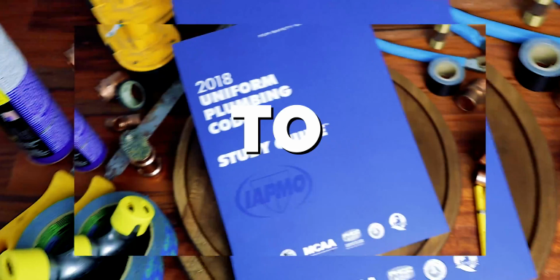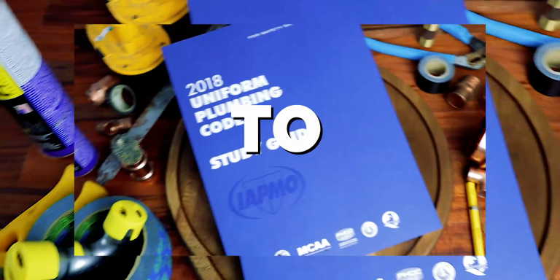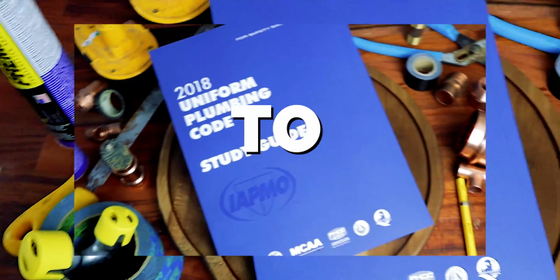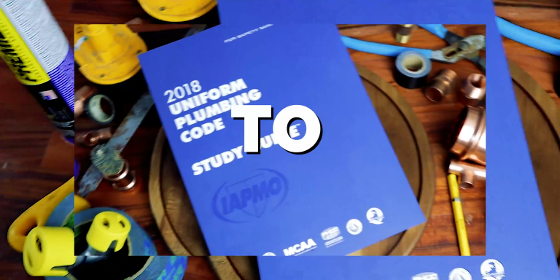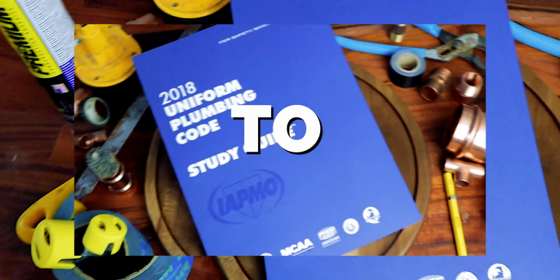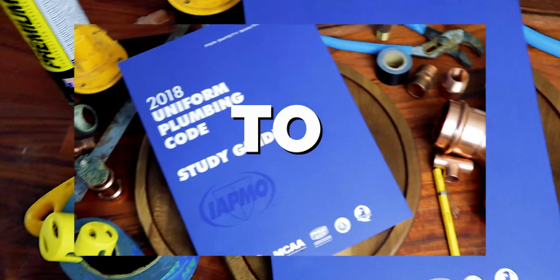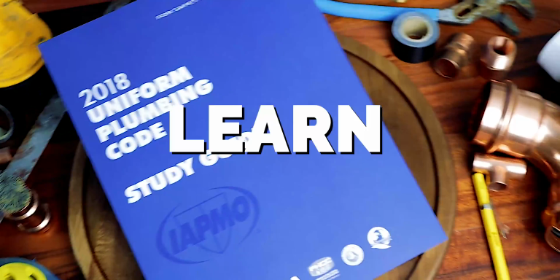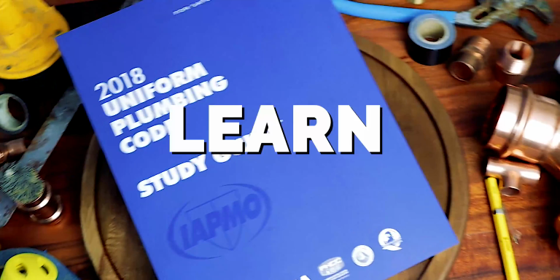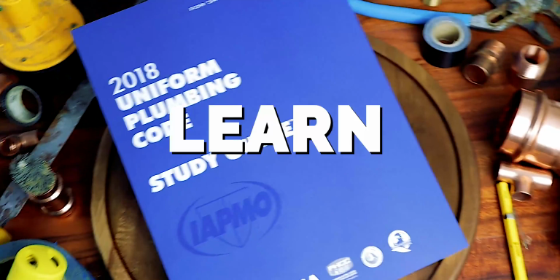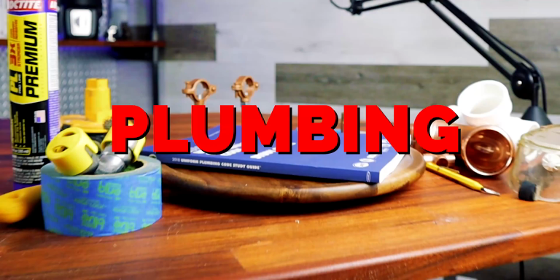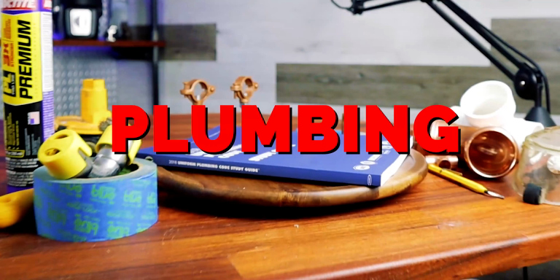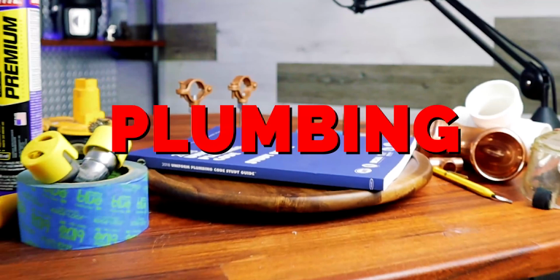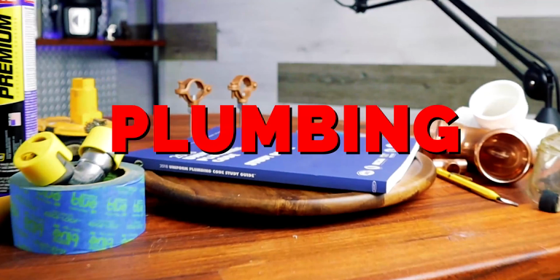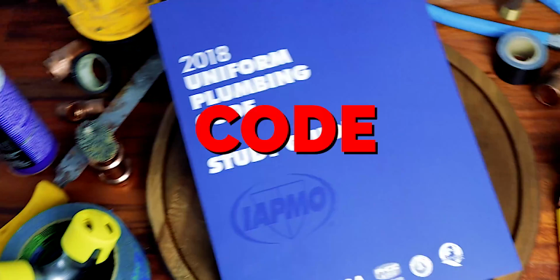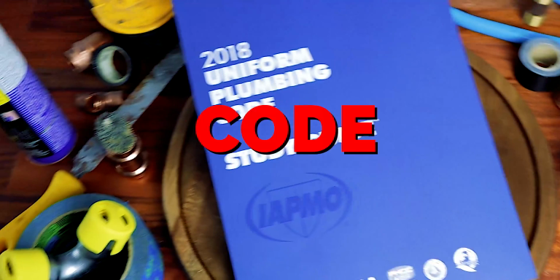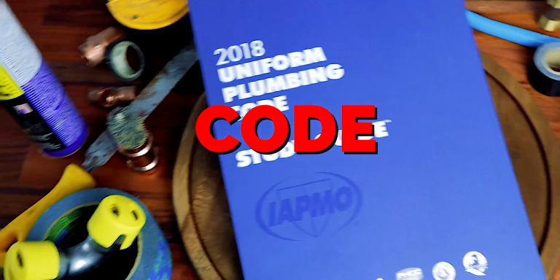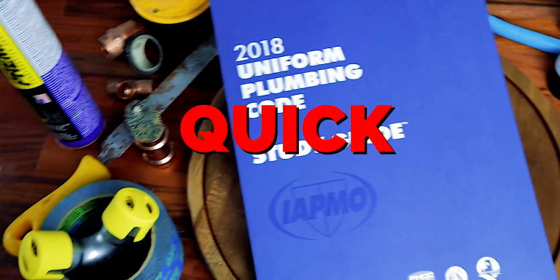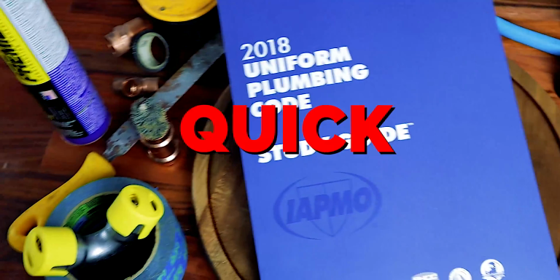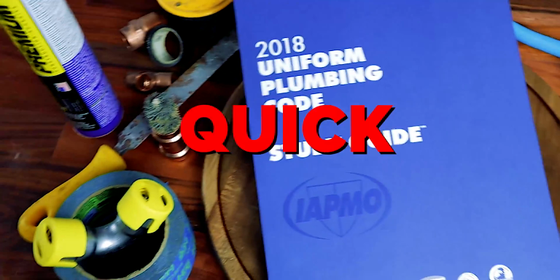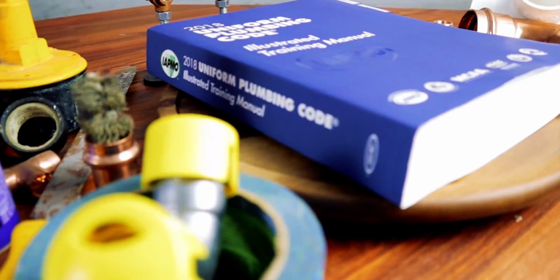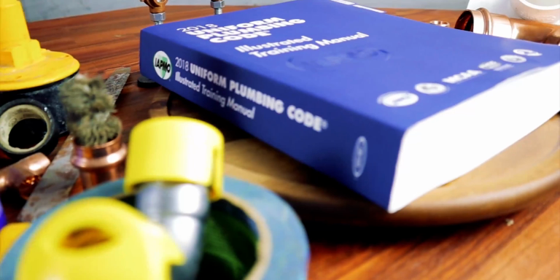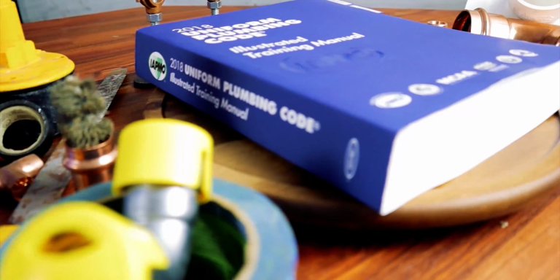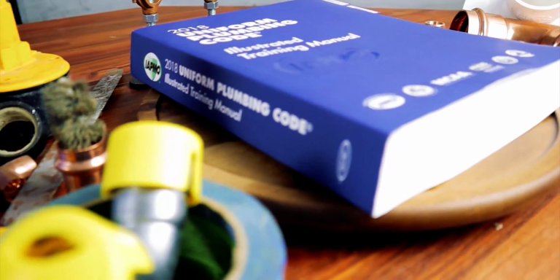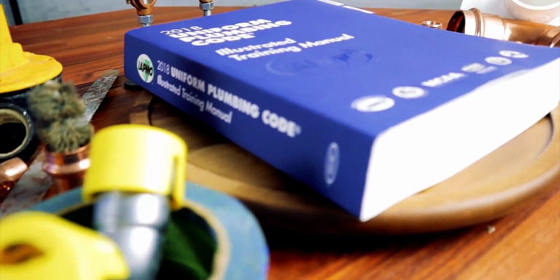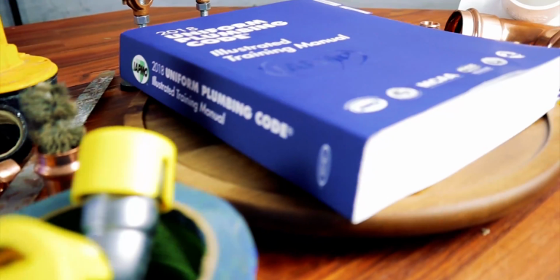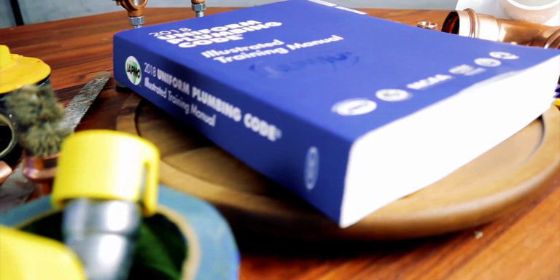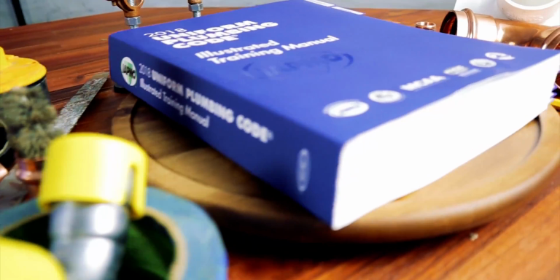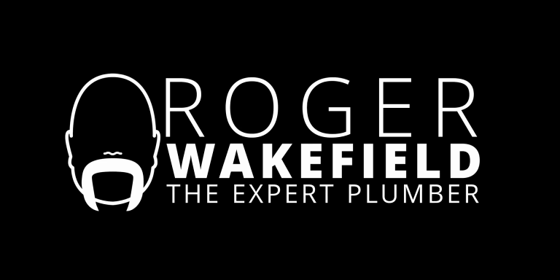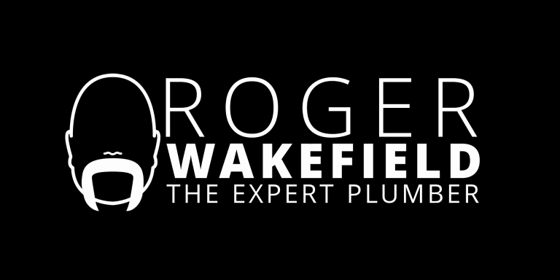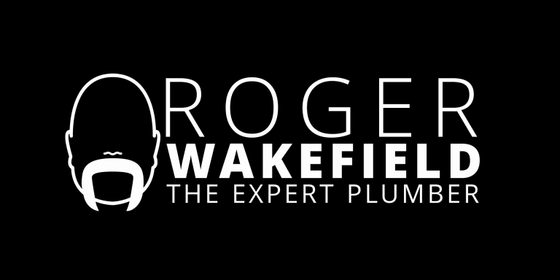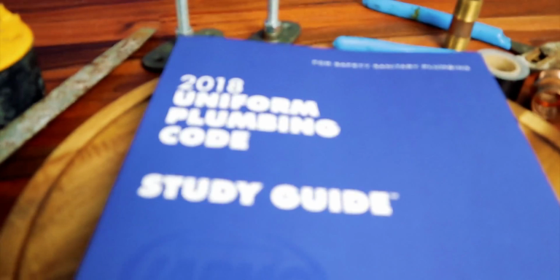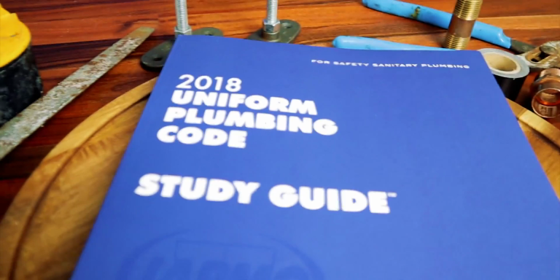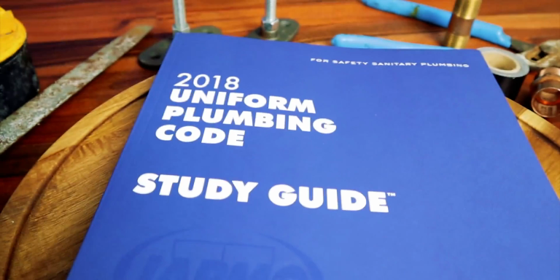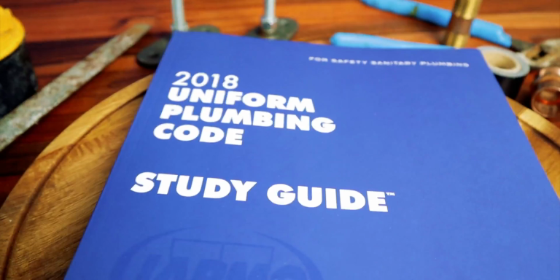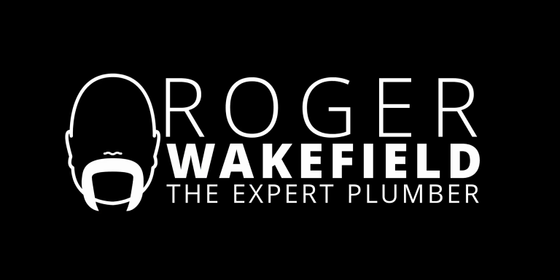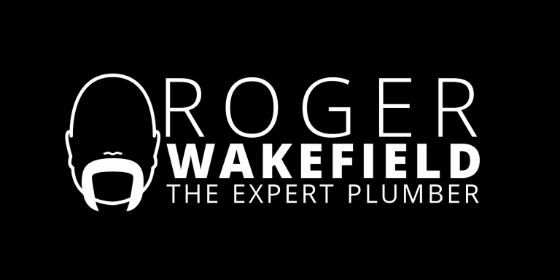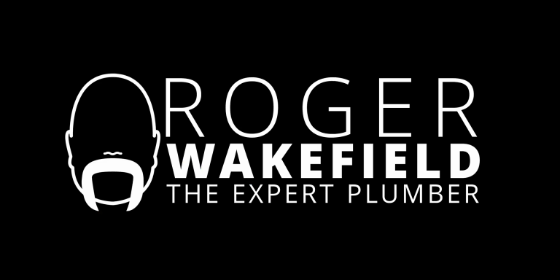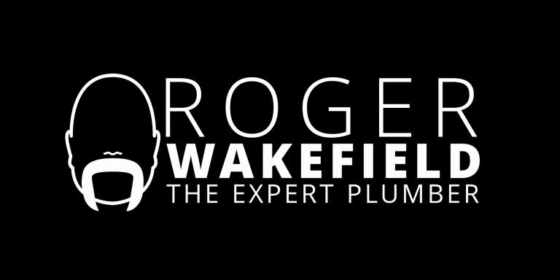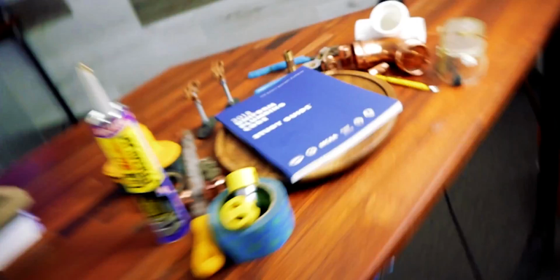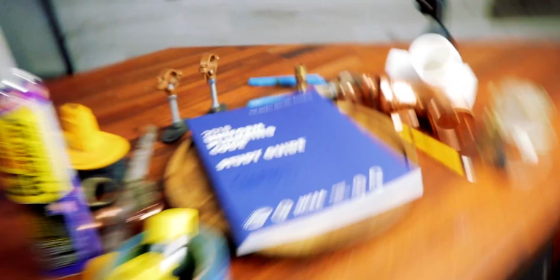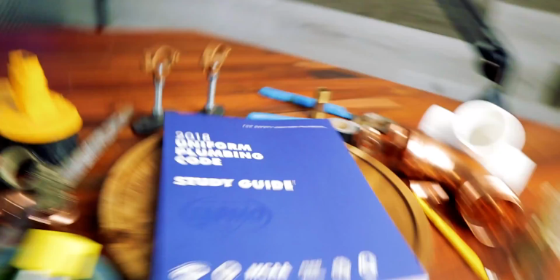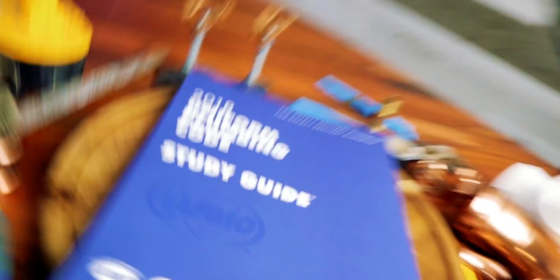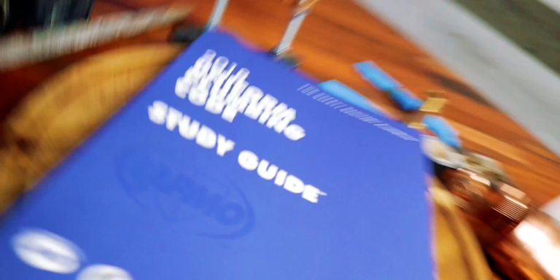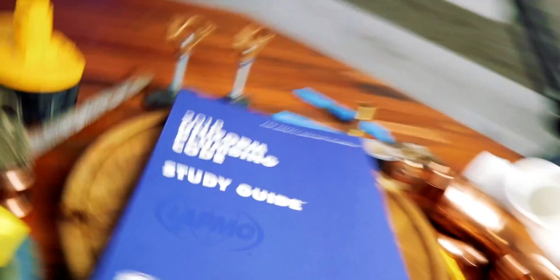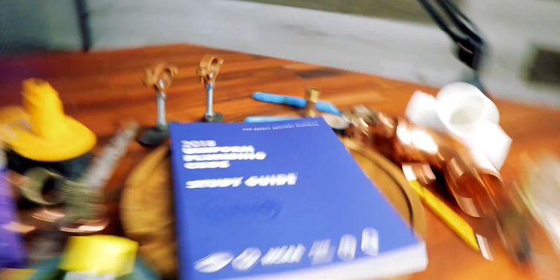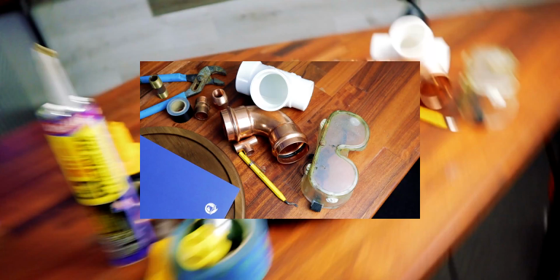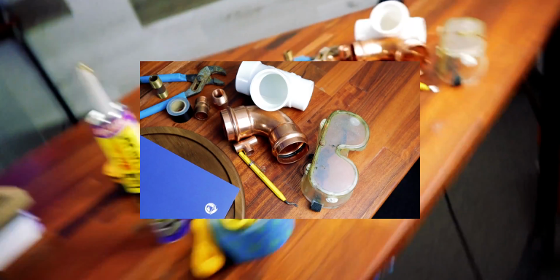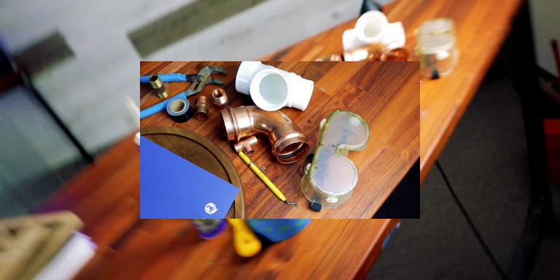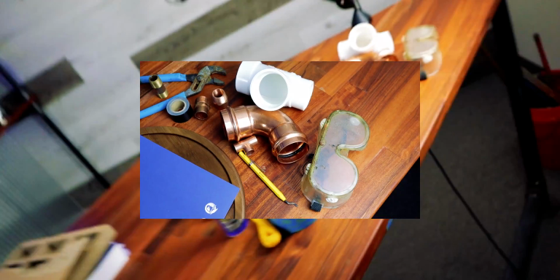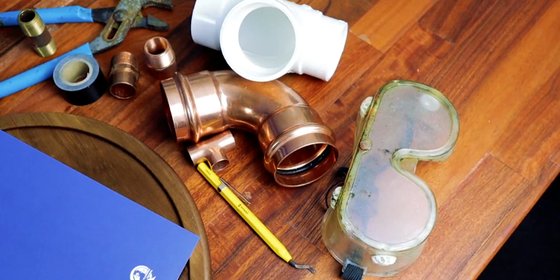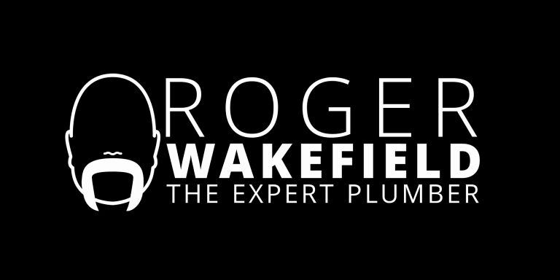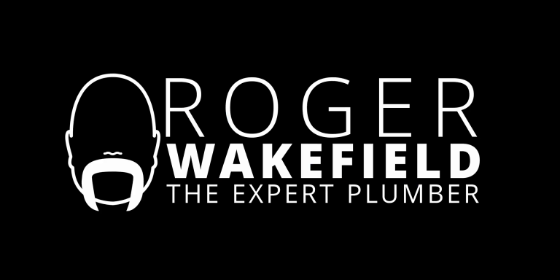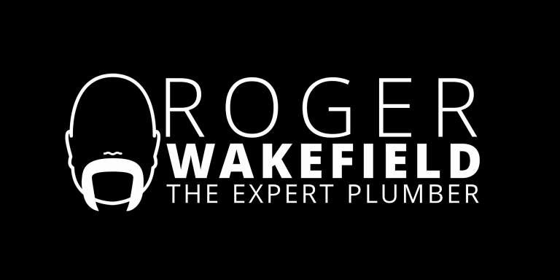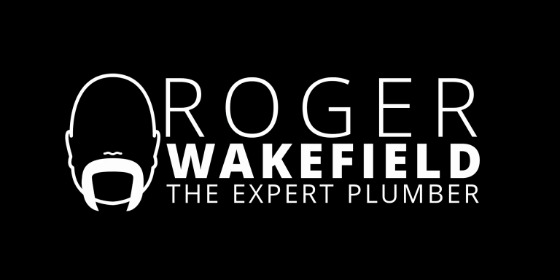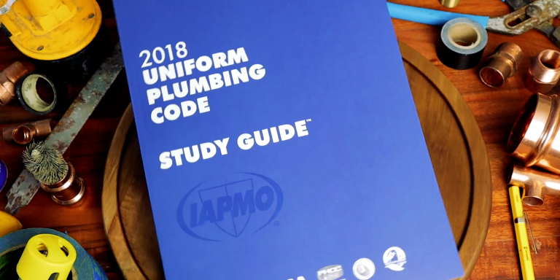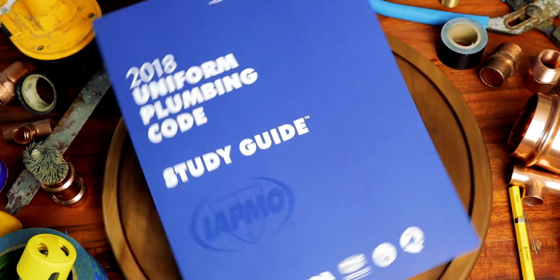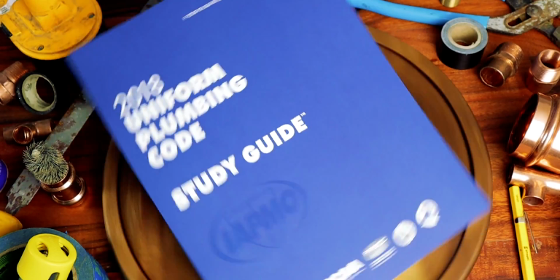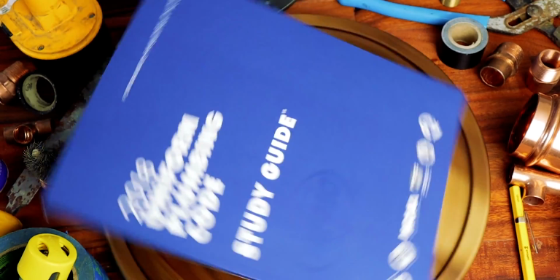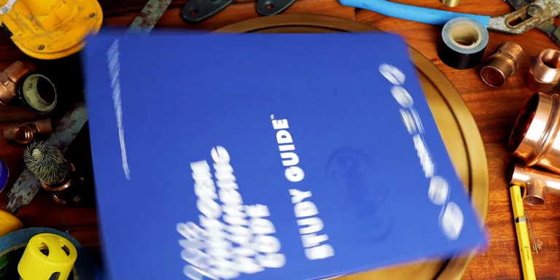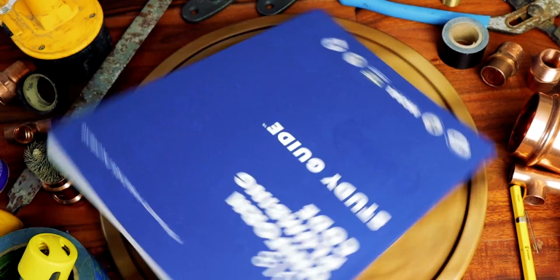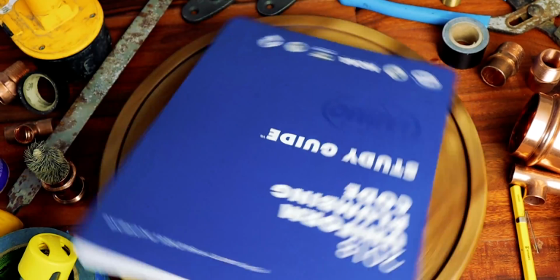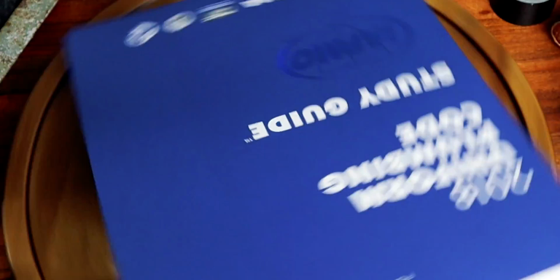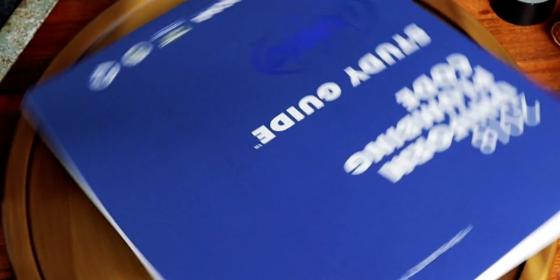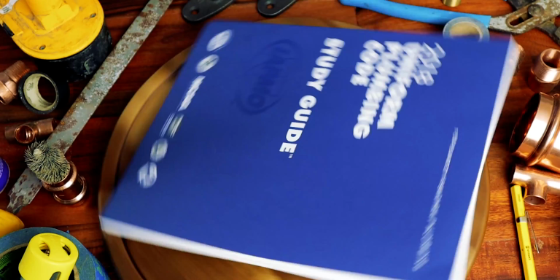How to learn plumbing code quick. We're going to talk about it in this video and we're going to do it right now.